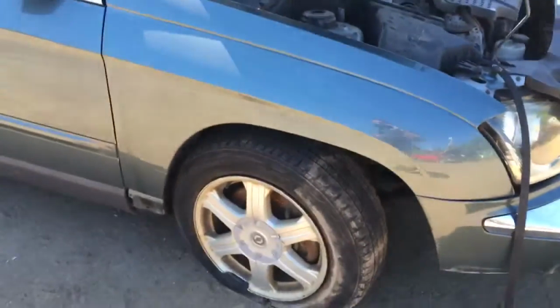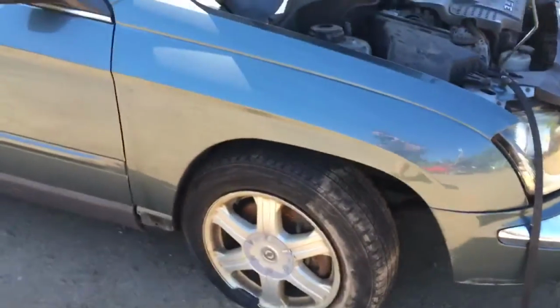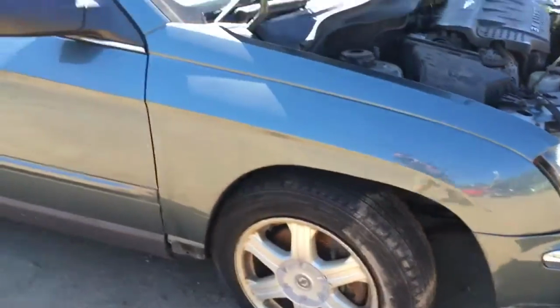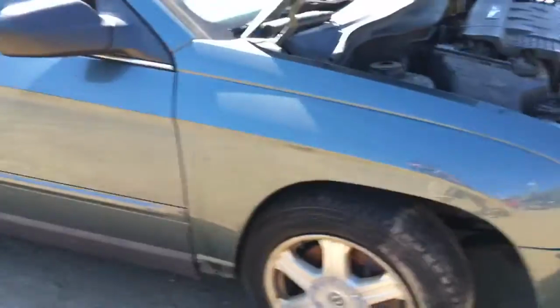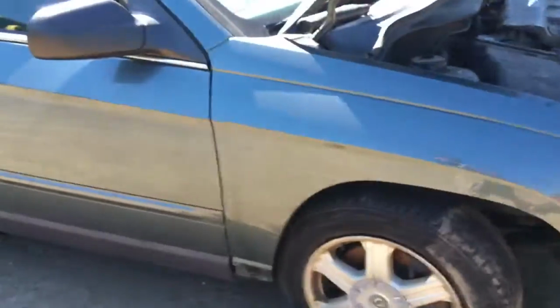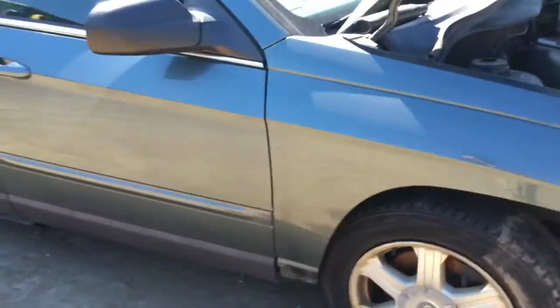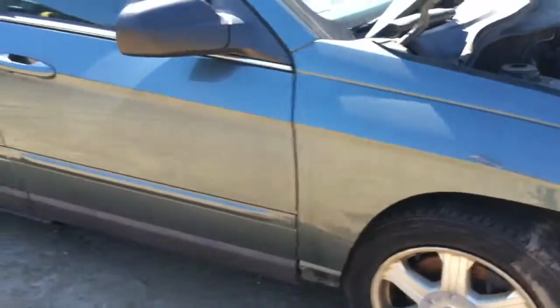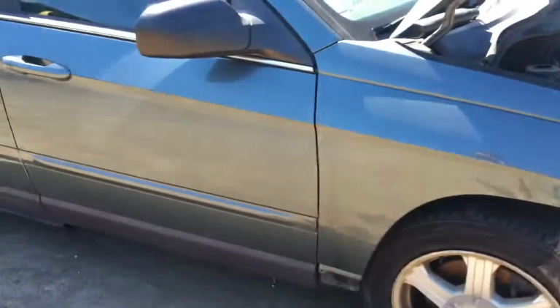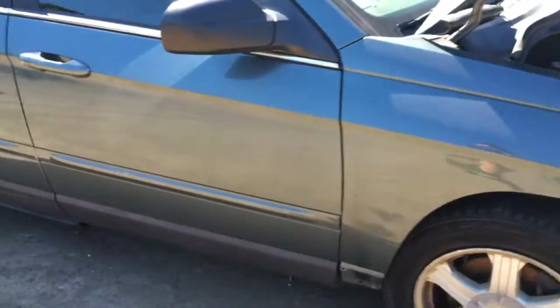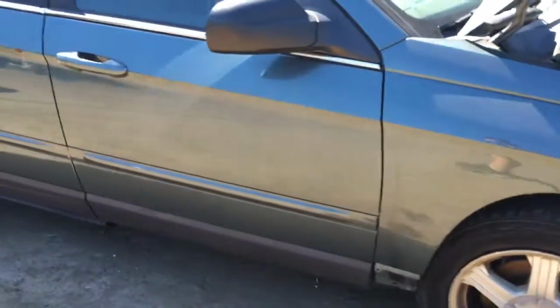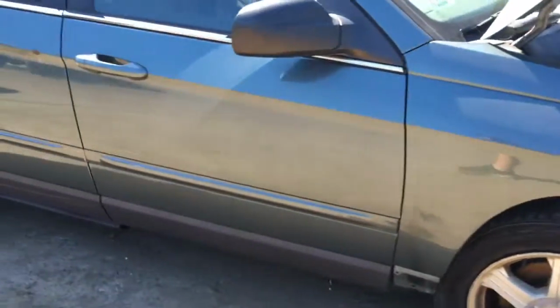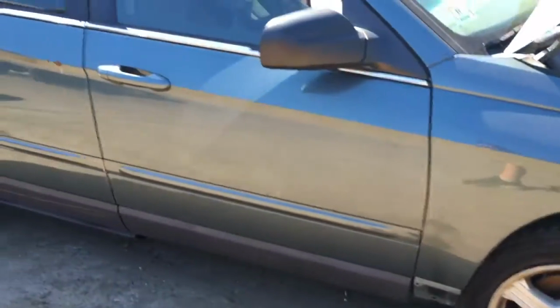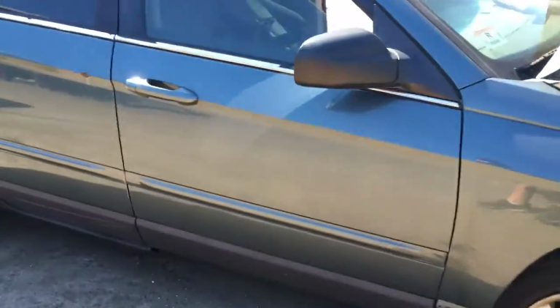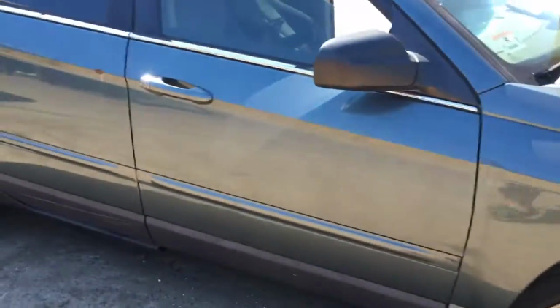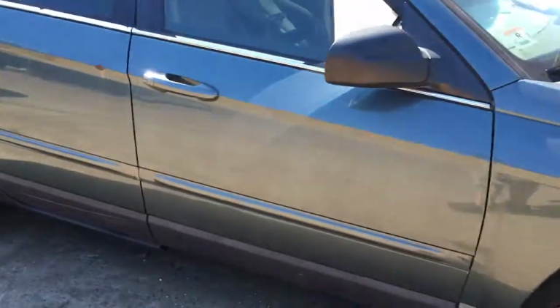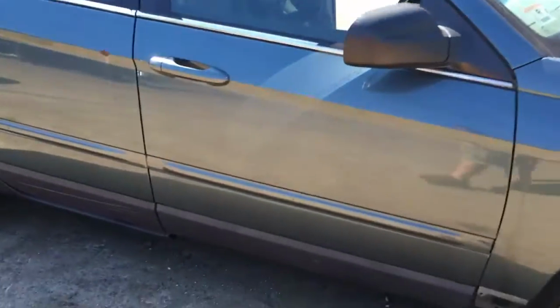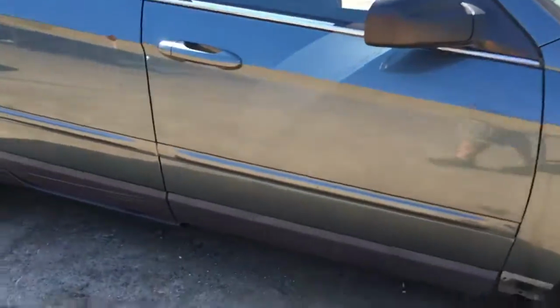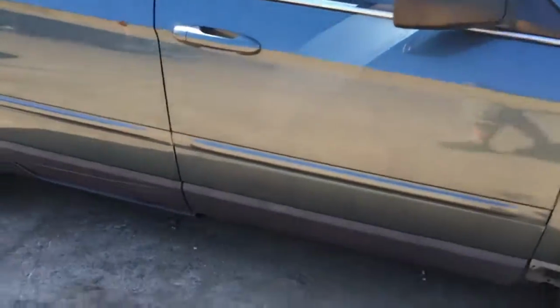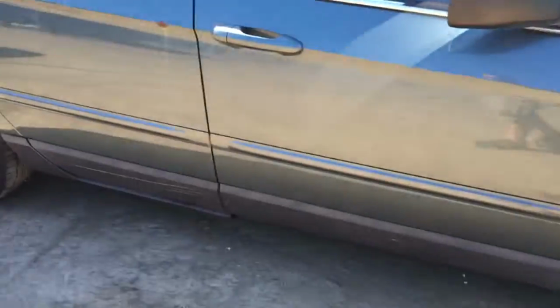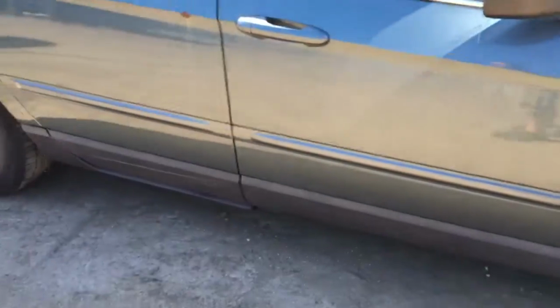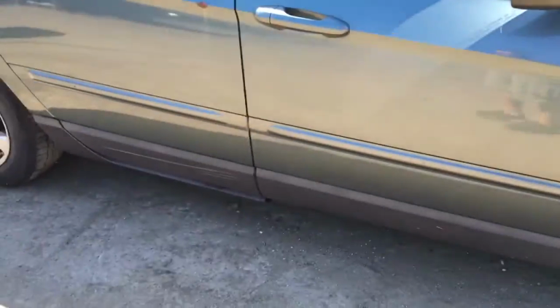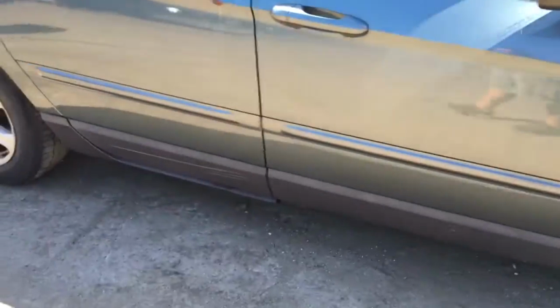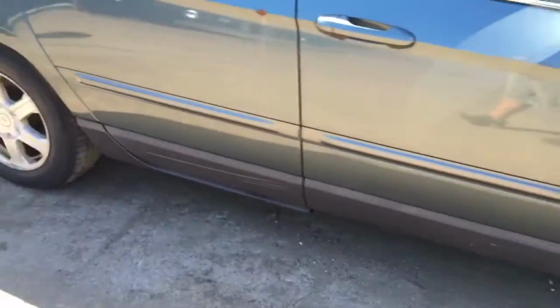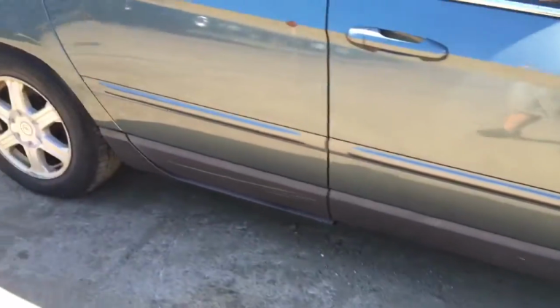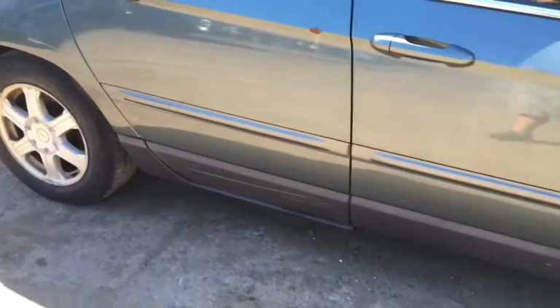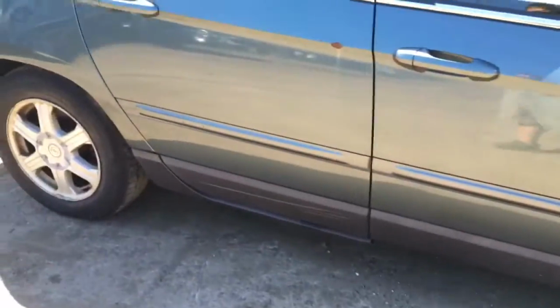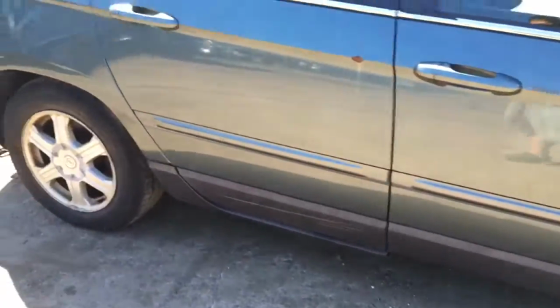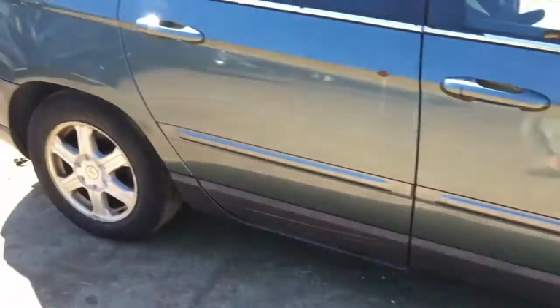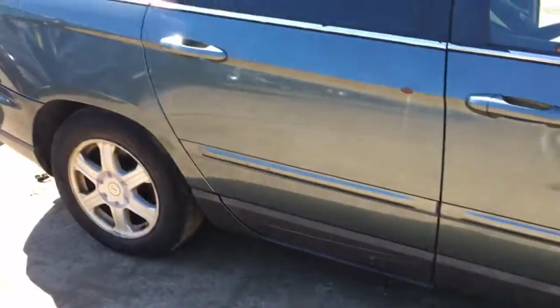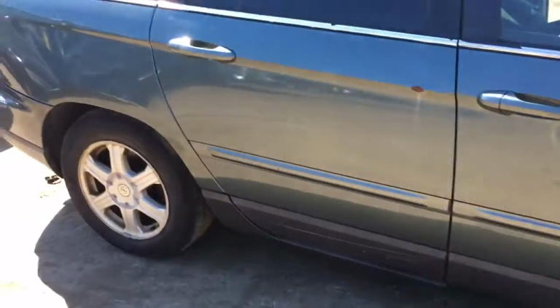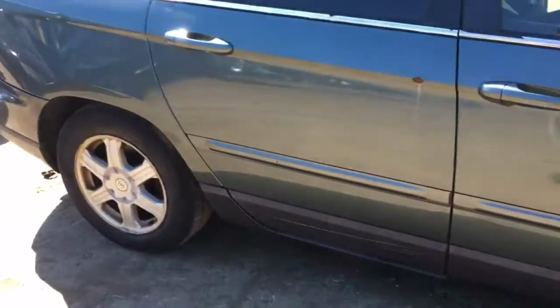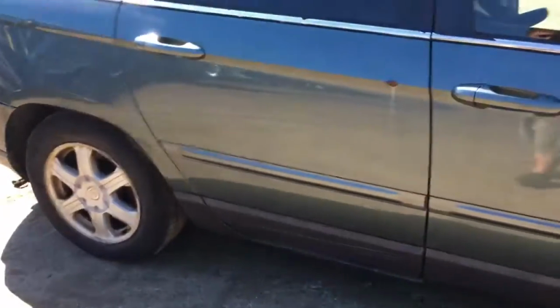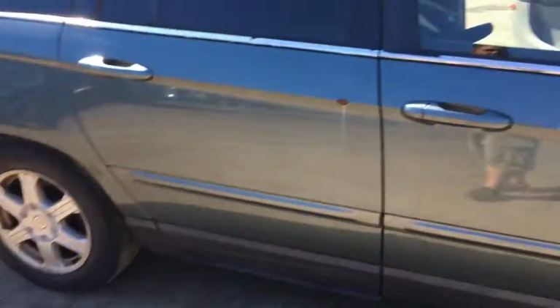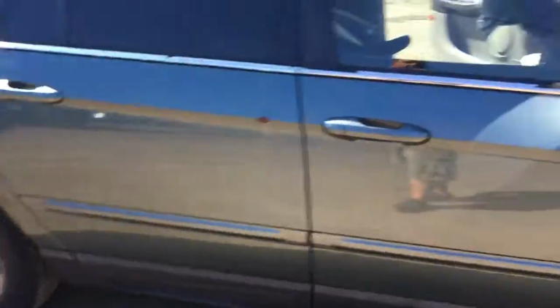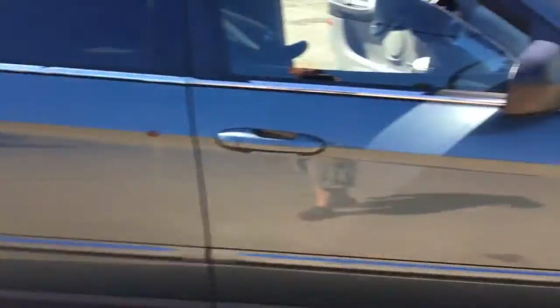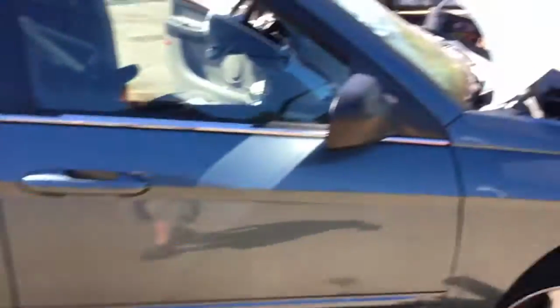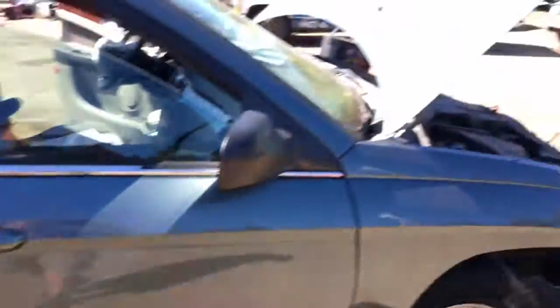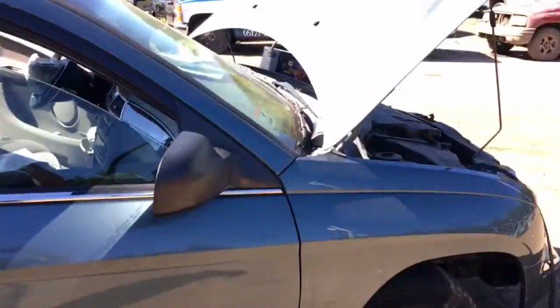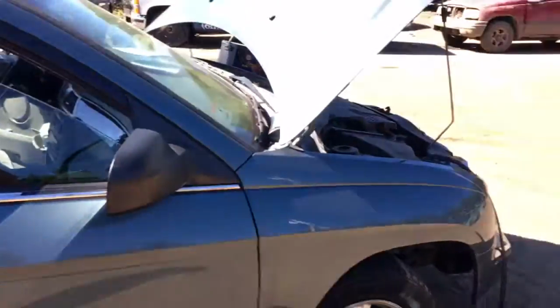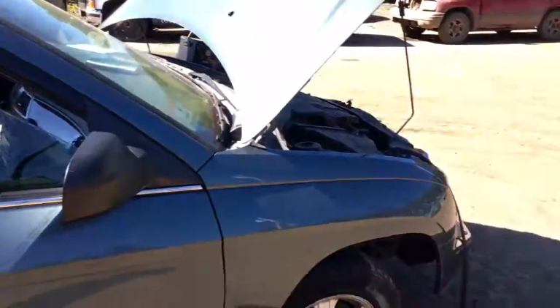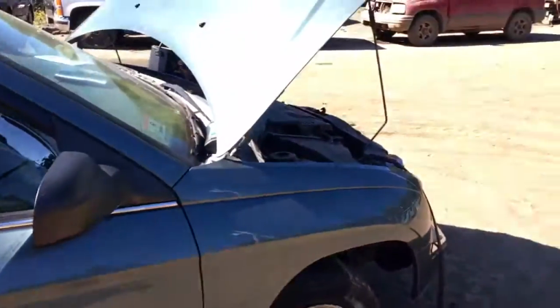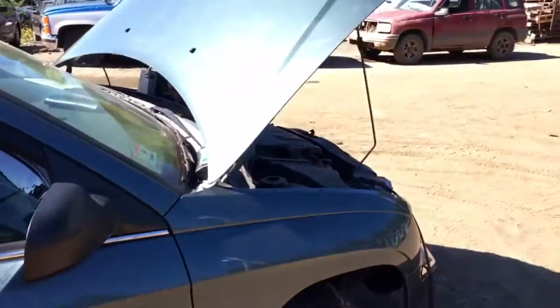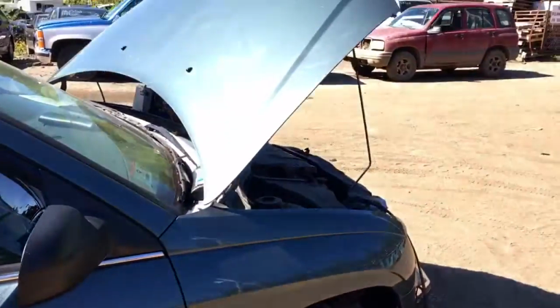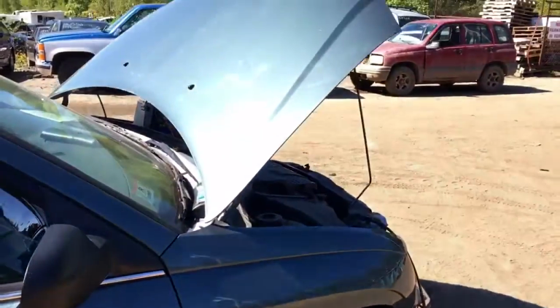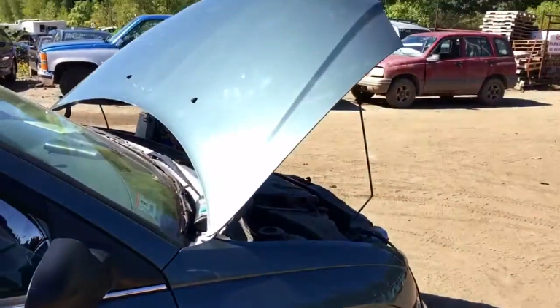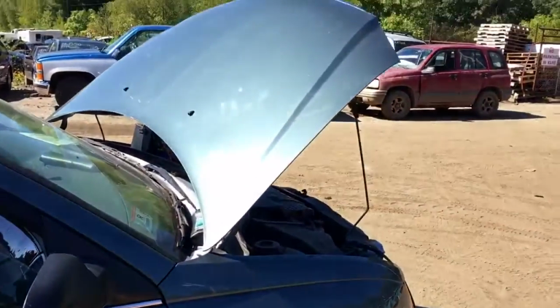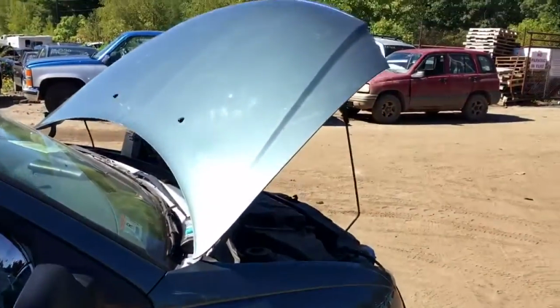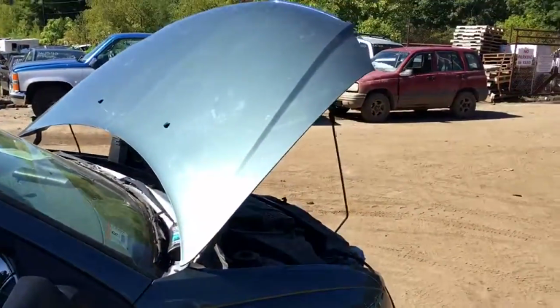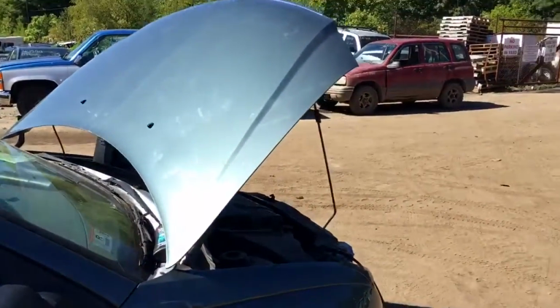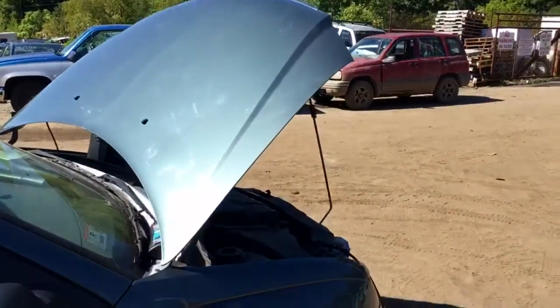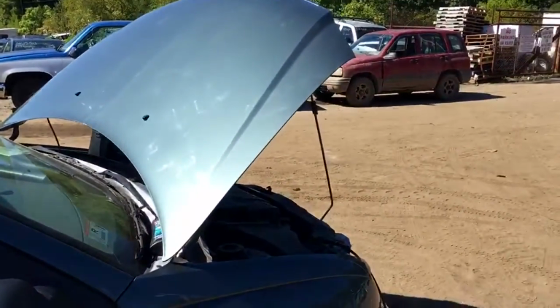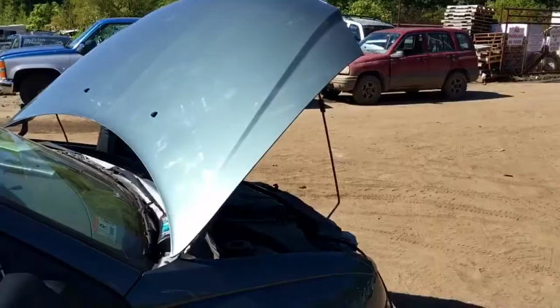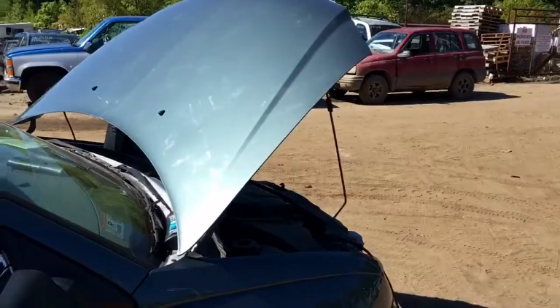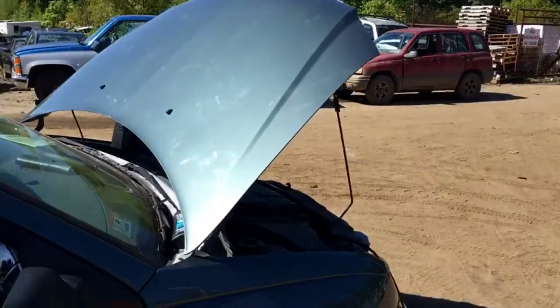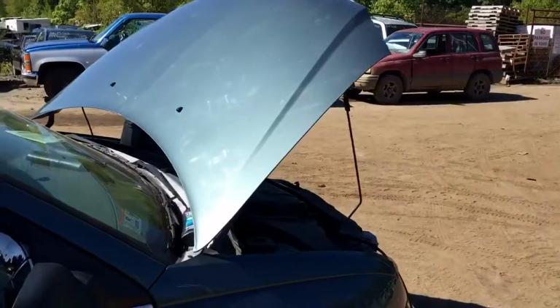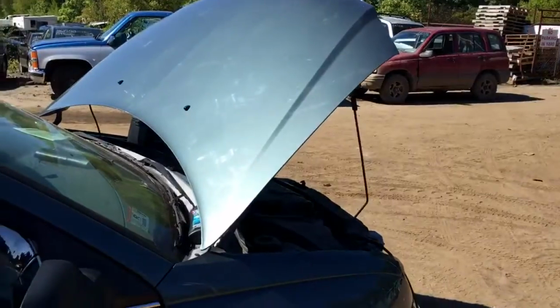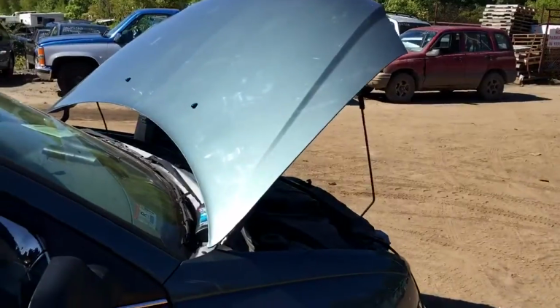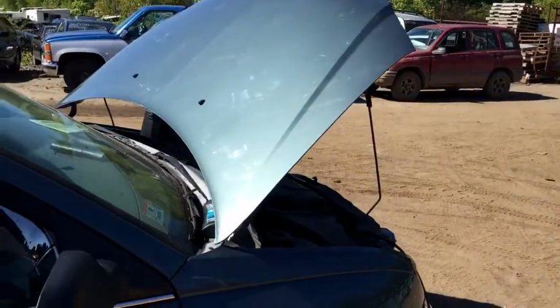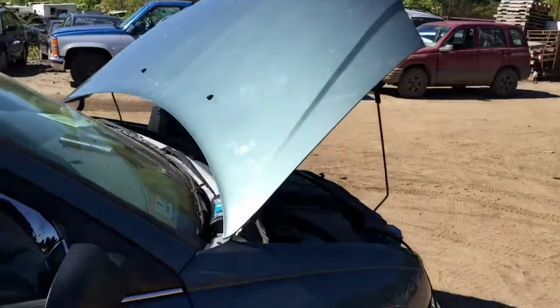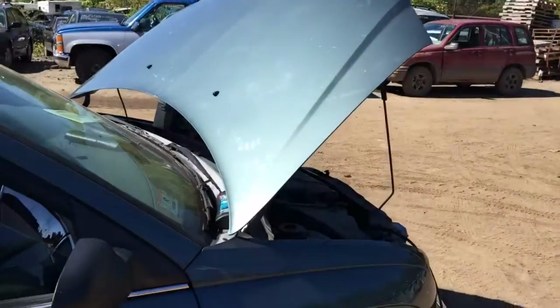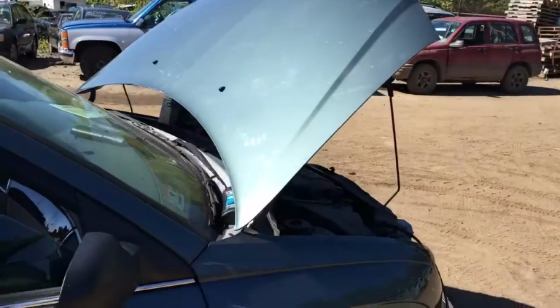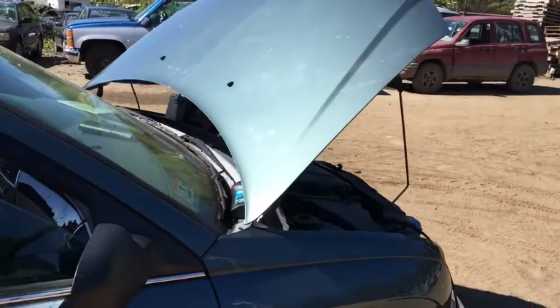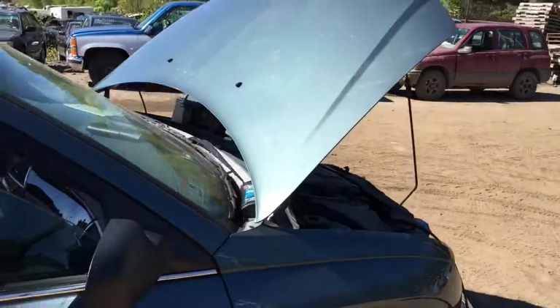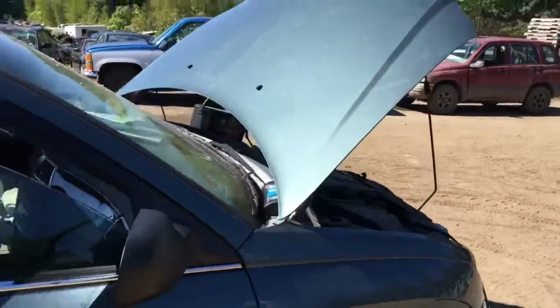The fender on this side is decent. Front door is okay. Red door has got a rock spot. It looks good.